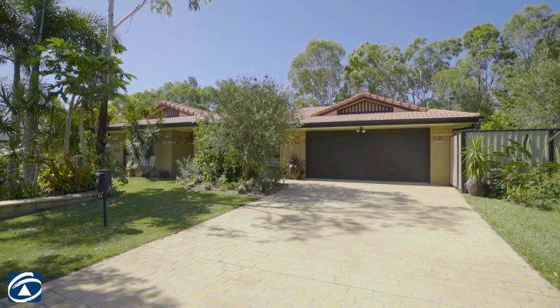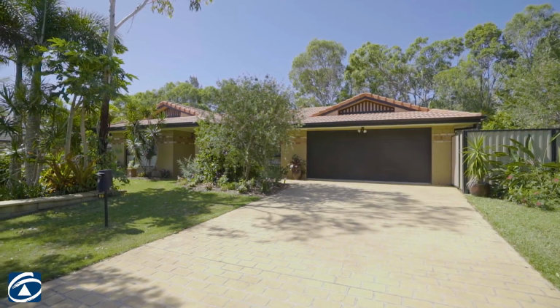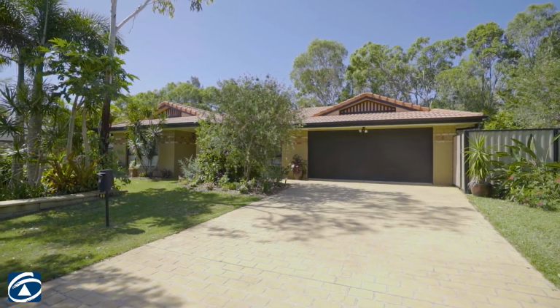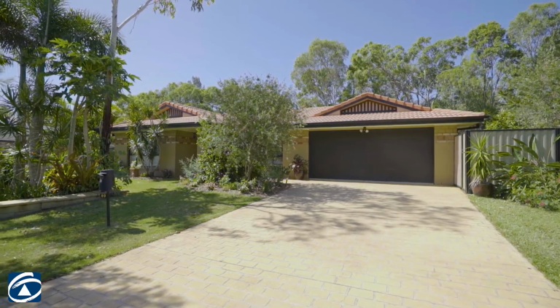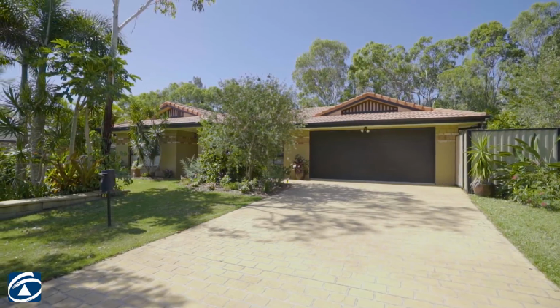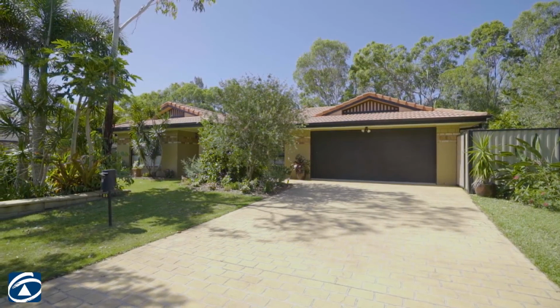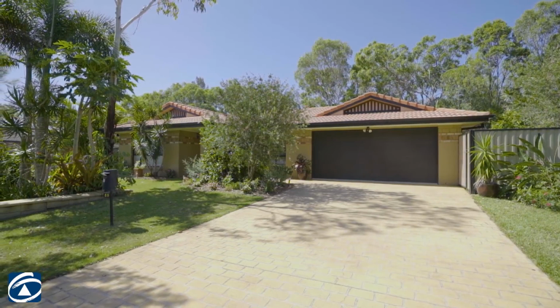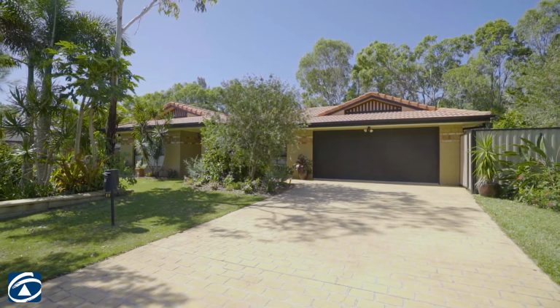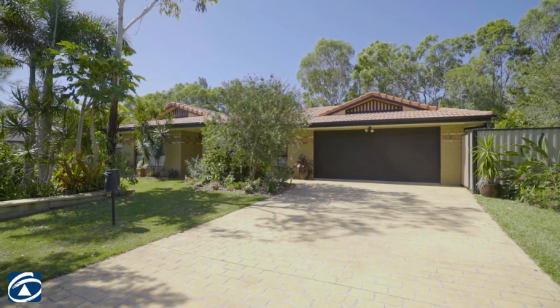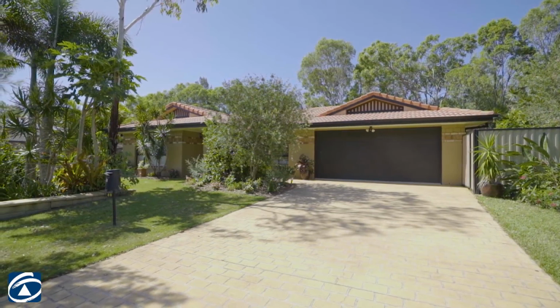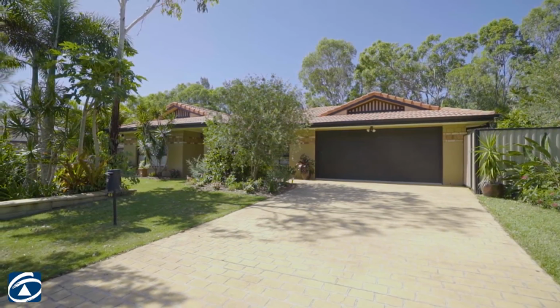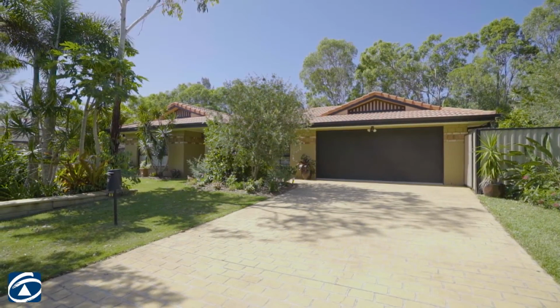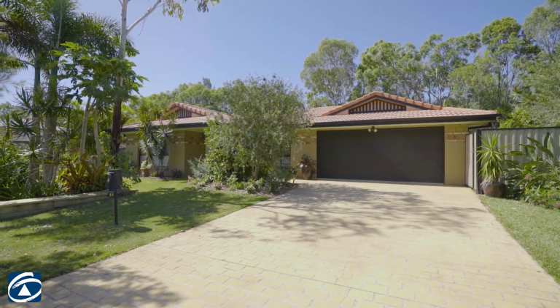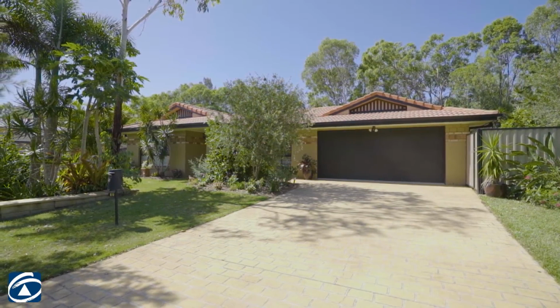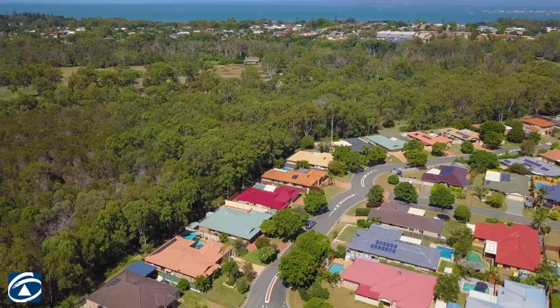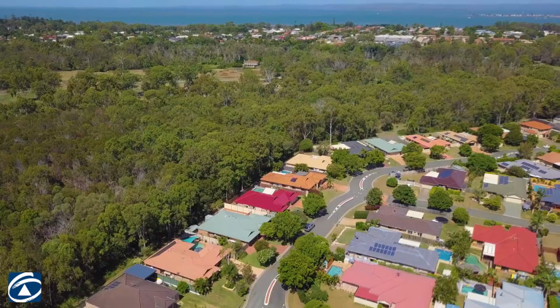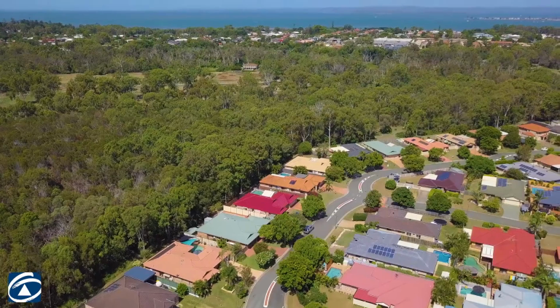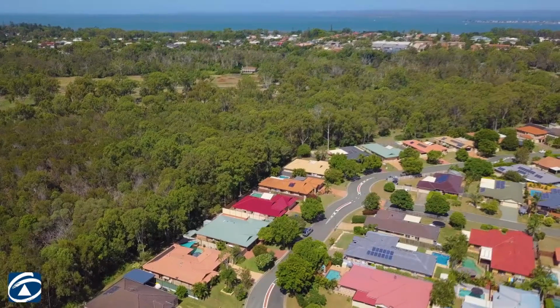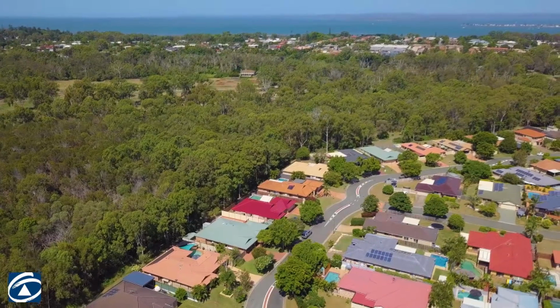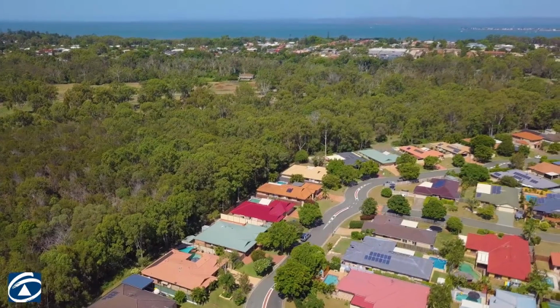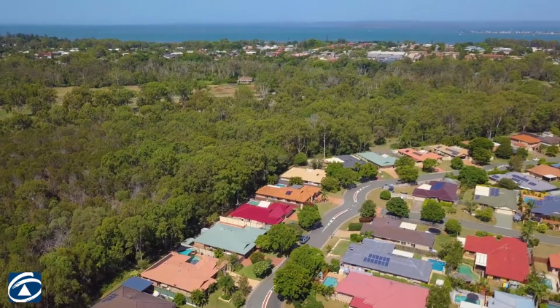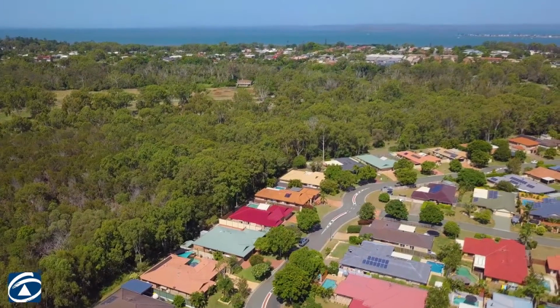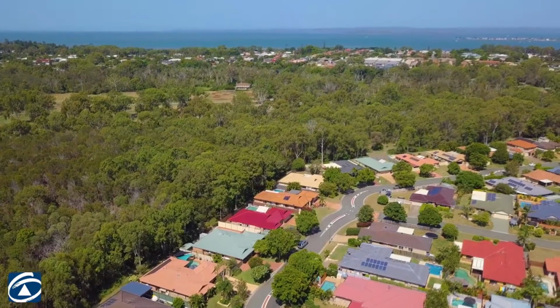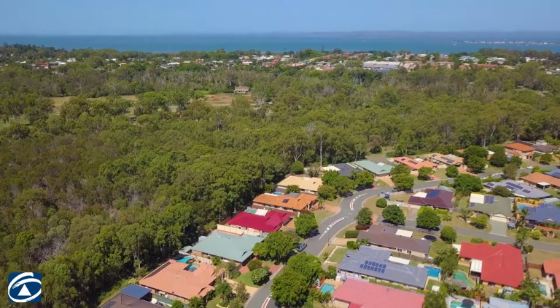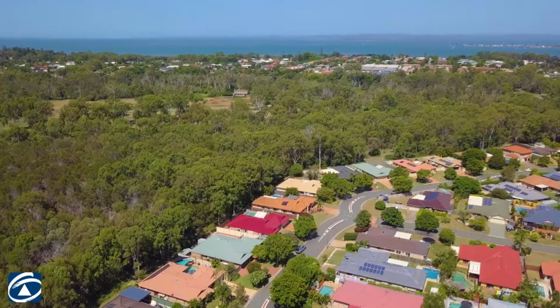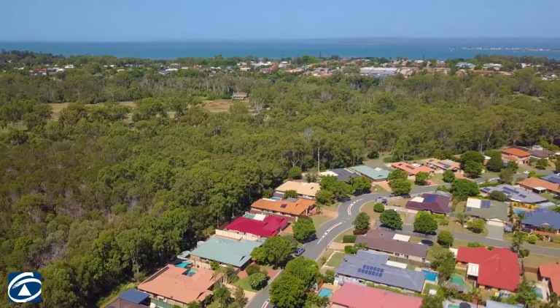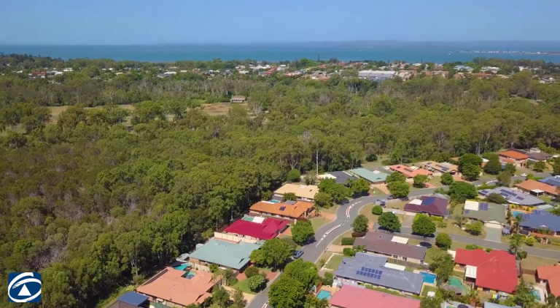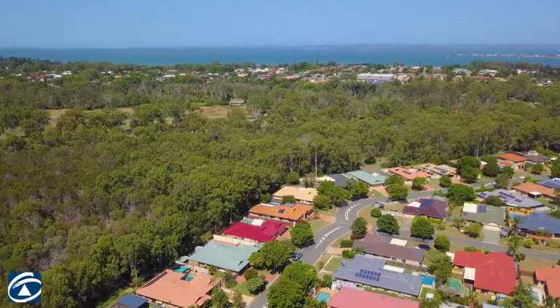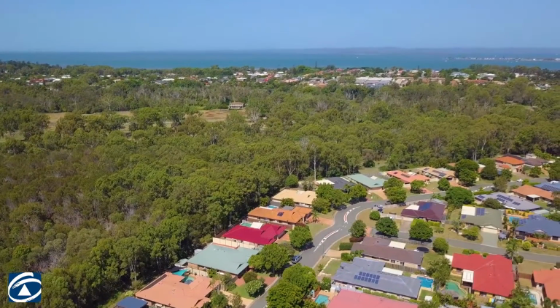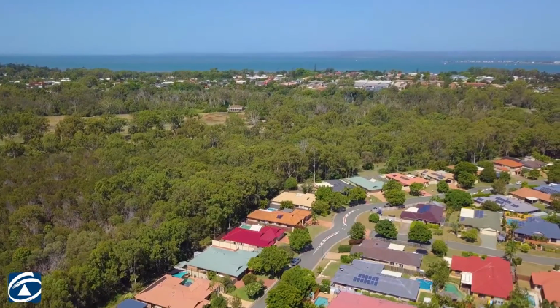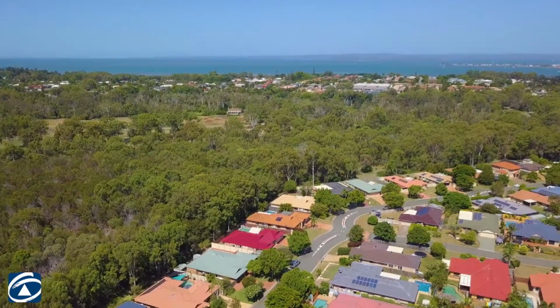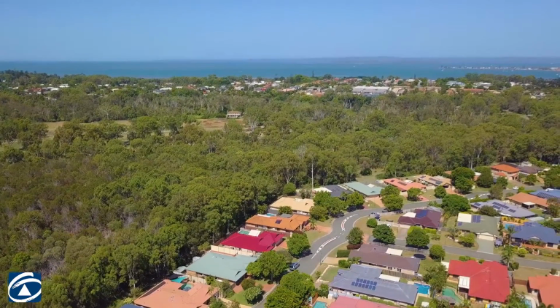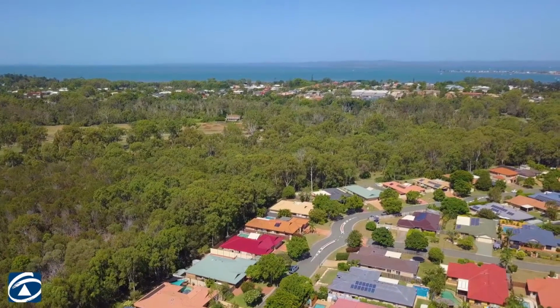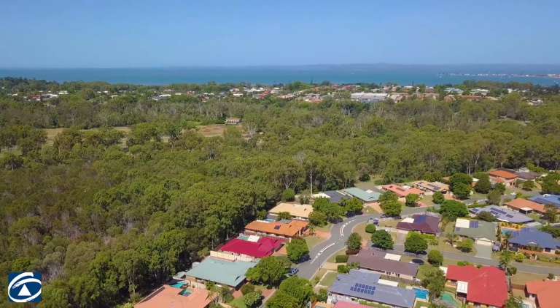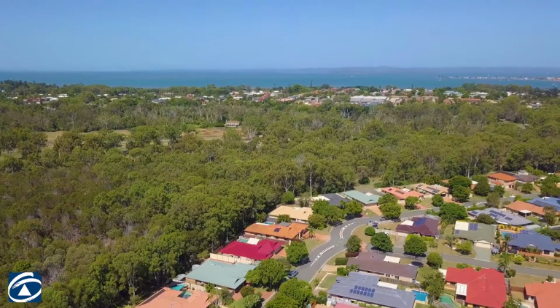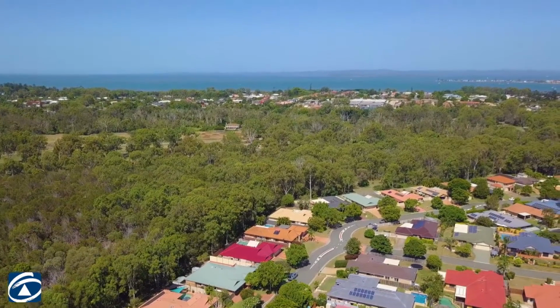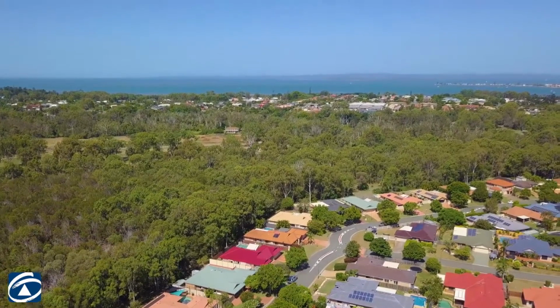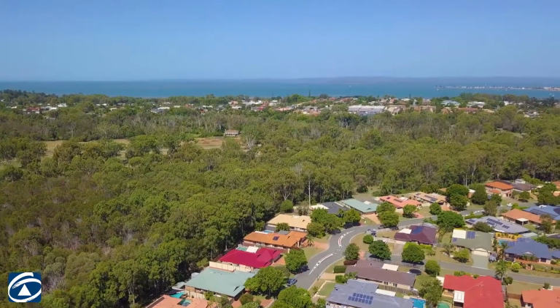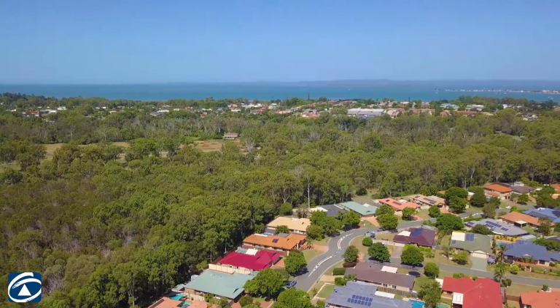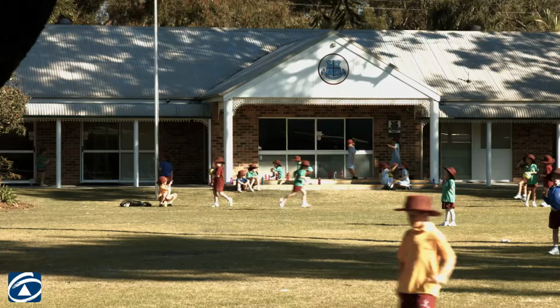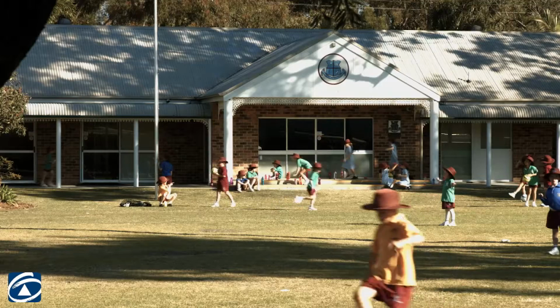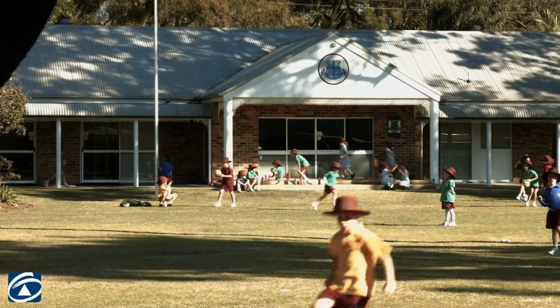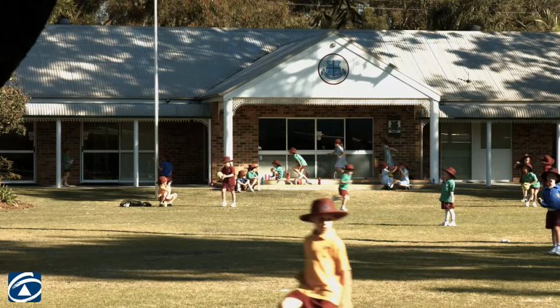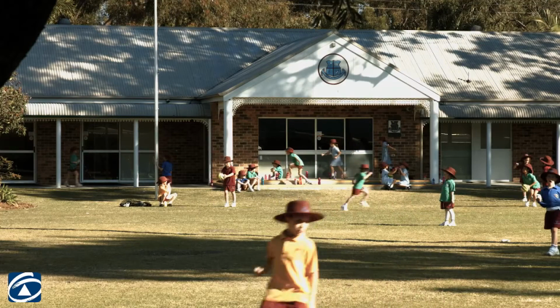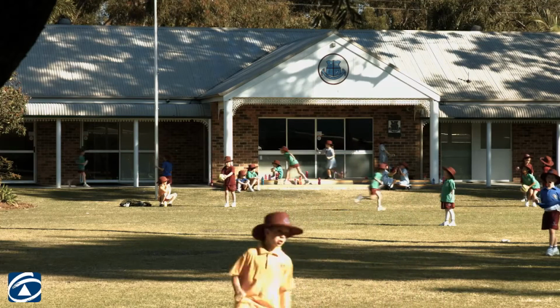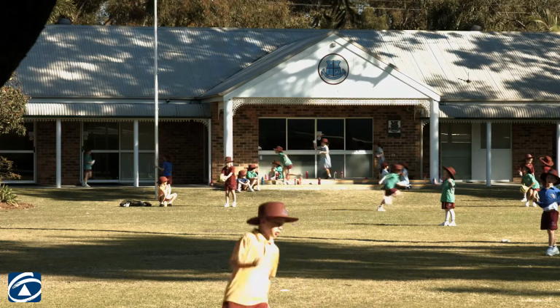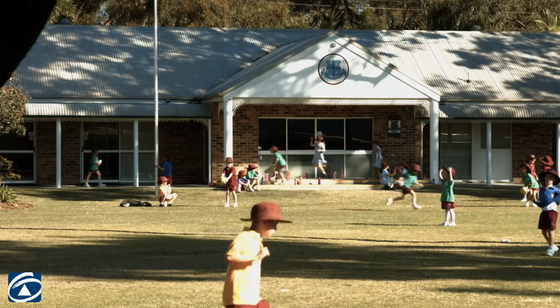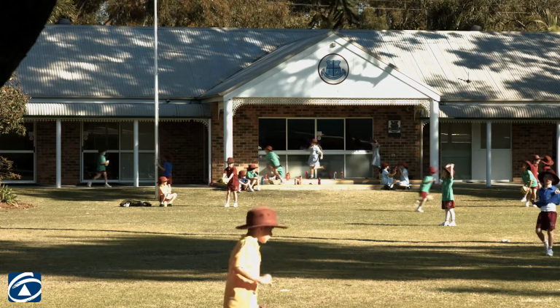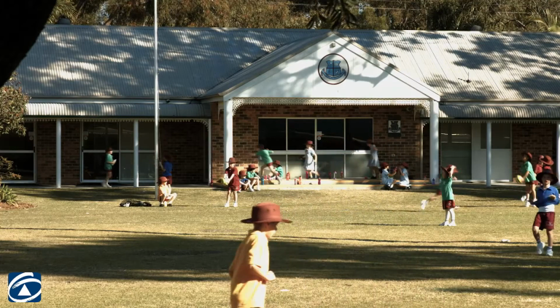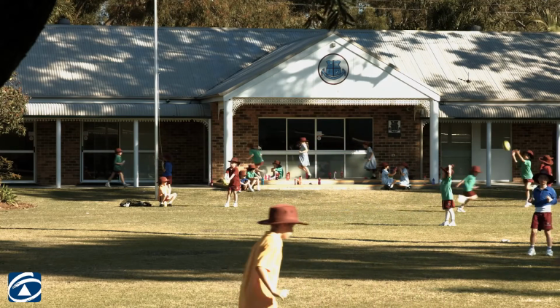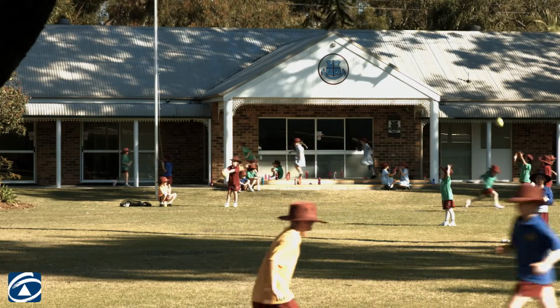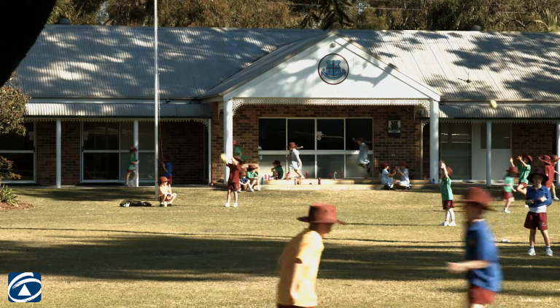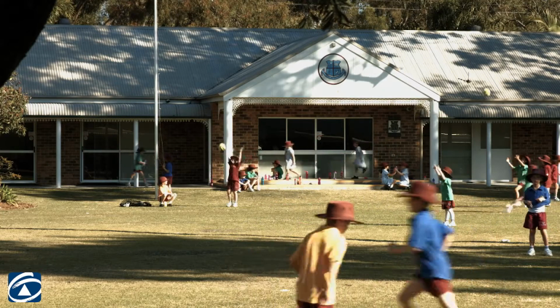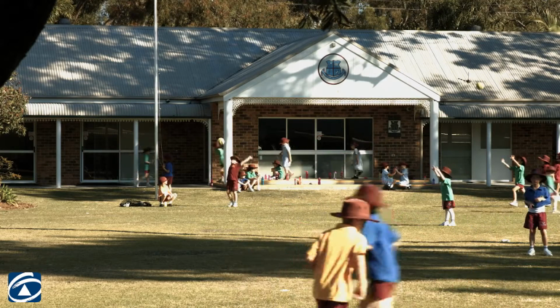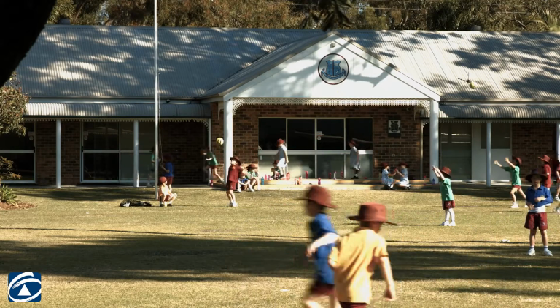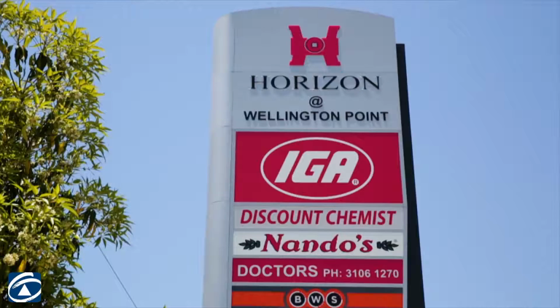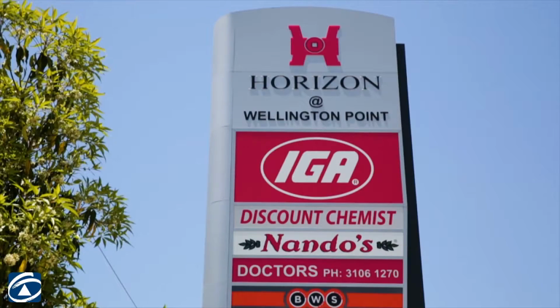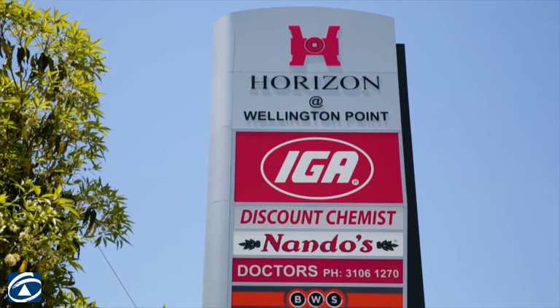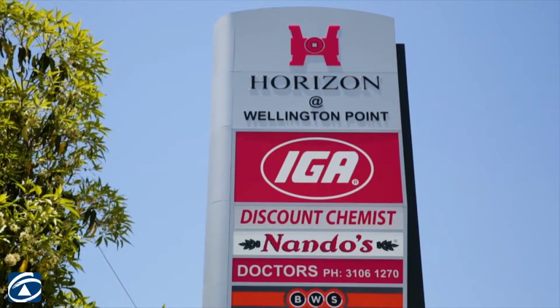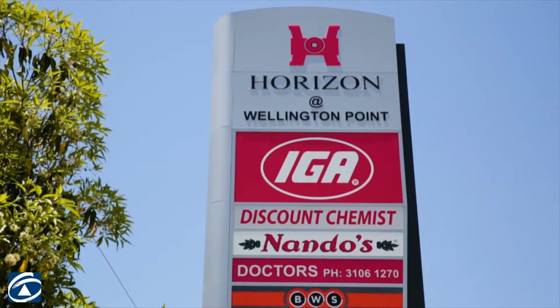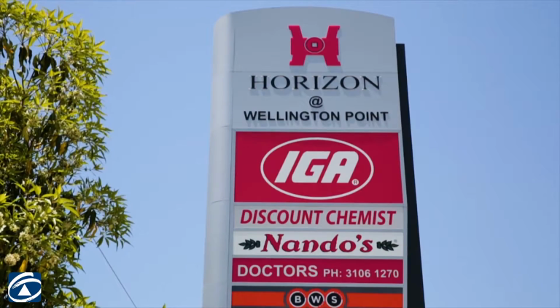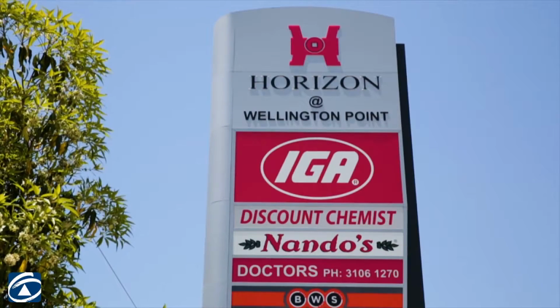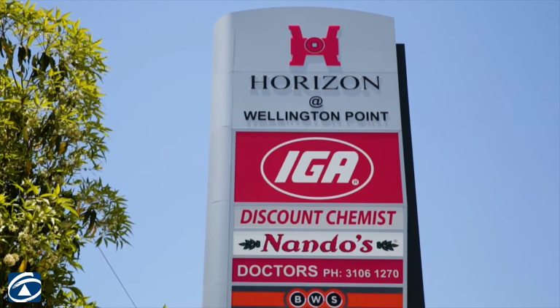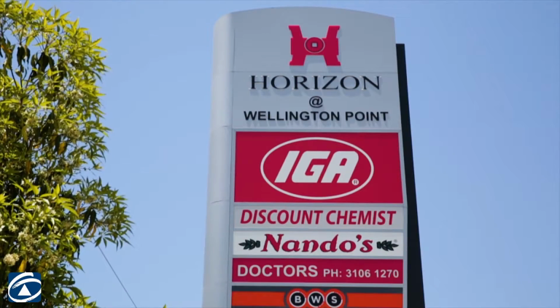First of all, you'll be situated in Hilliards Park Estate, where everybody wants to live. Schools and shops within five minutes walk. What's not to love?